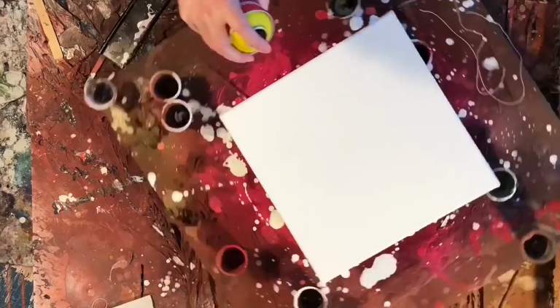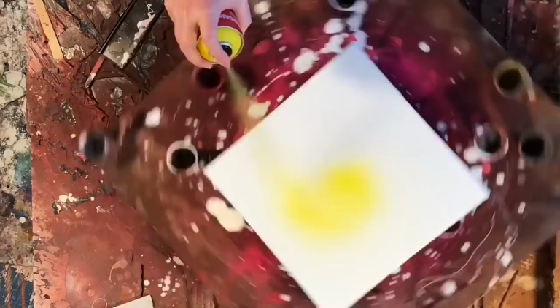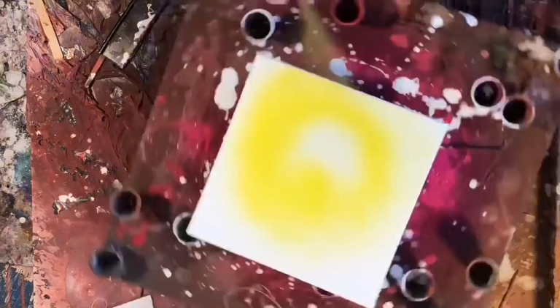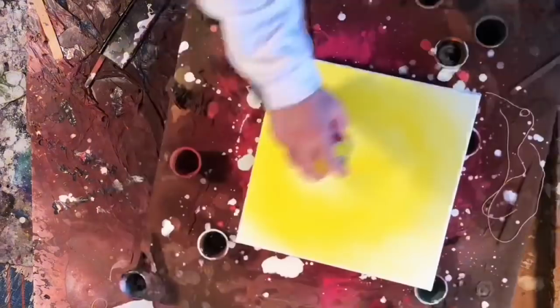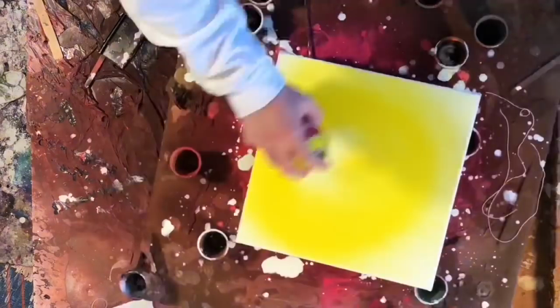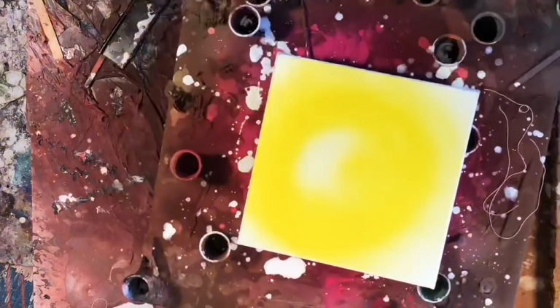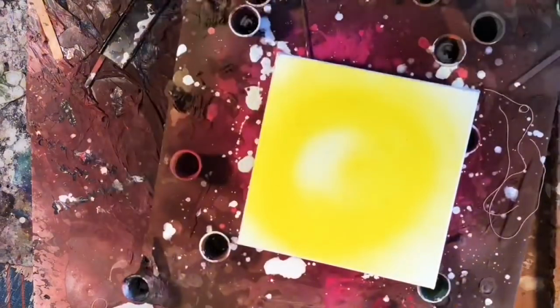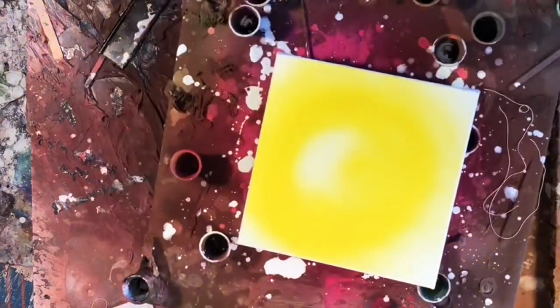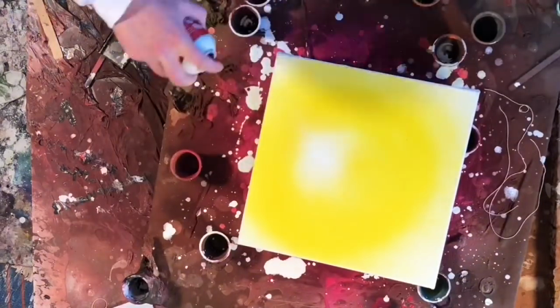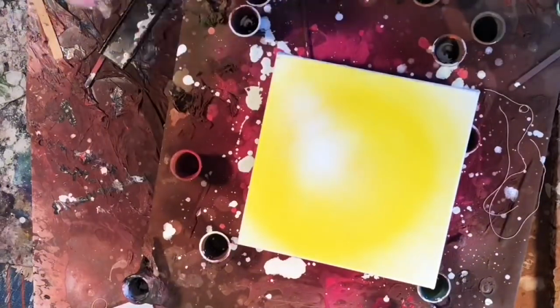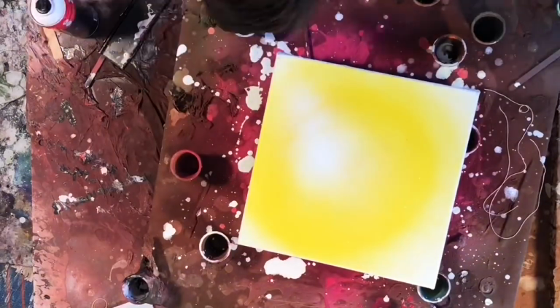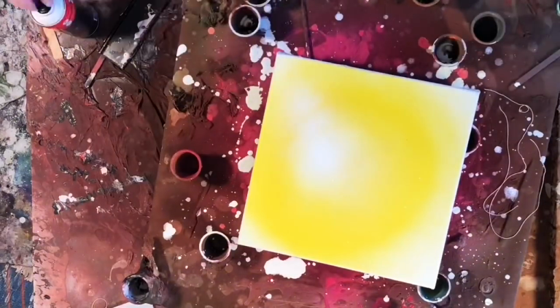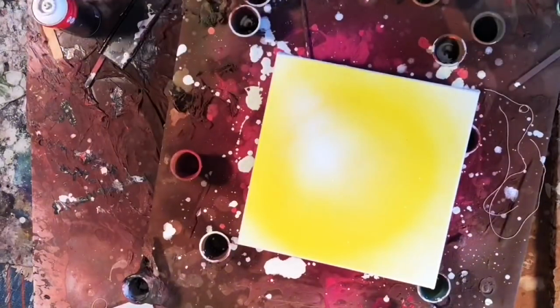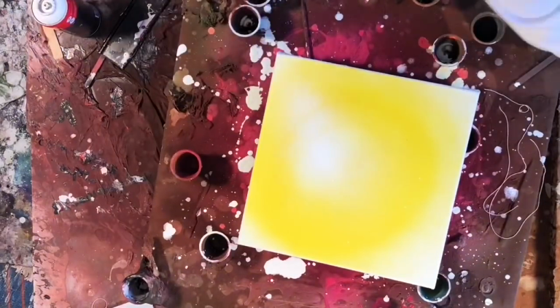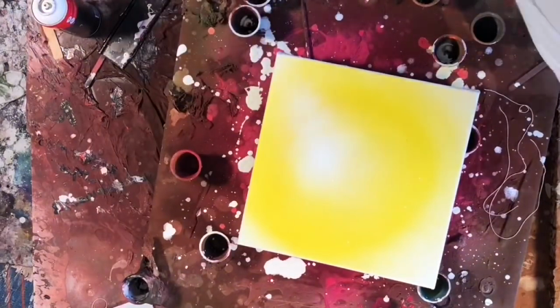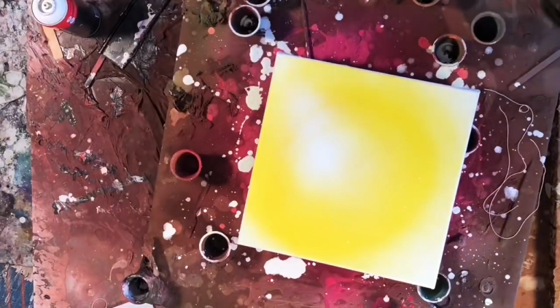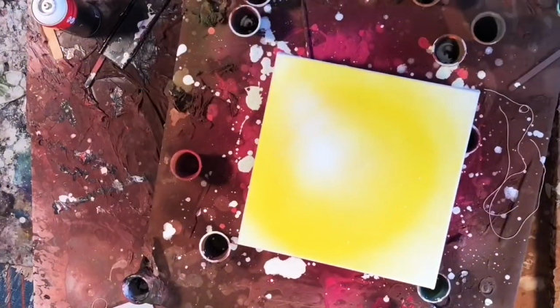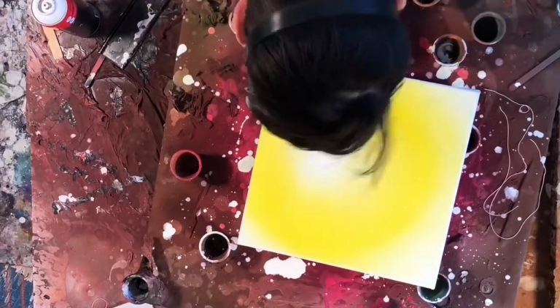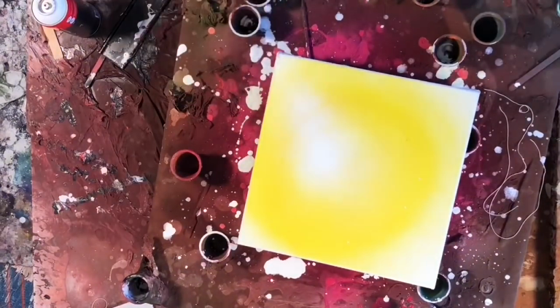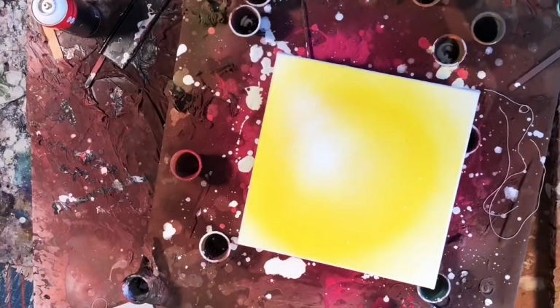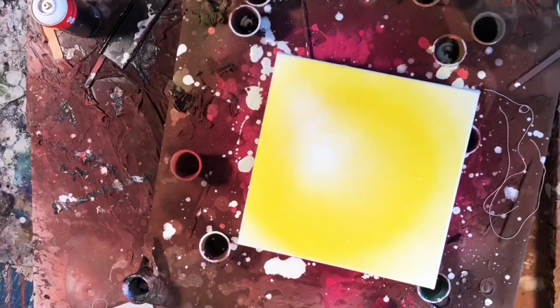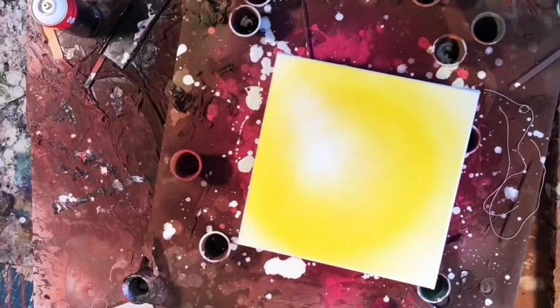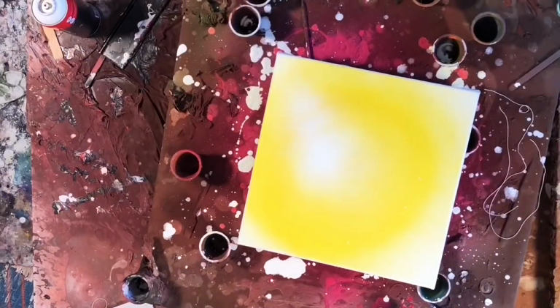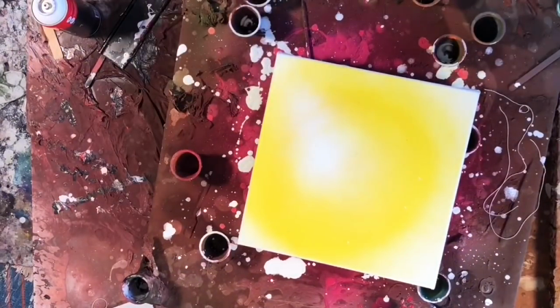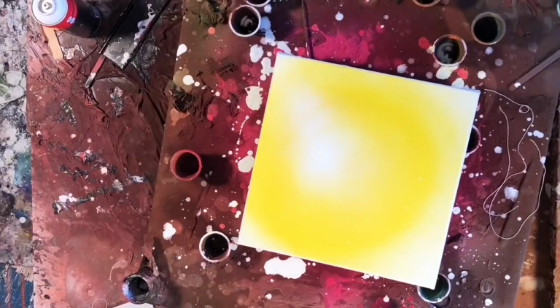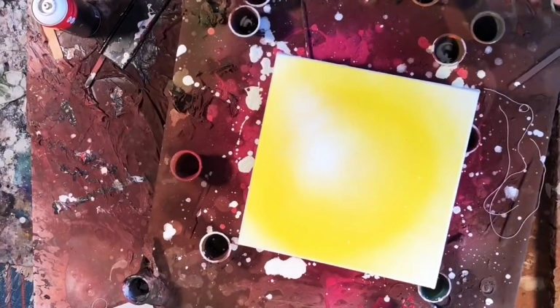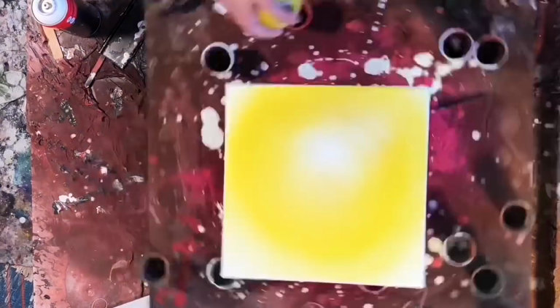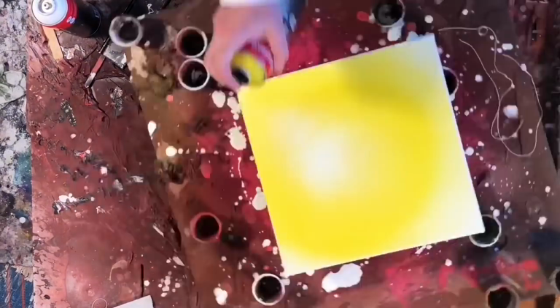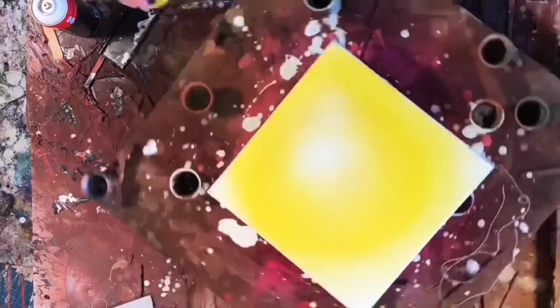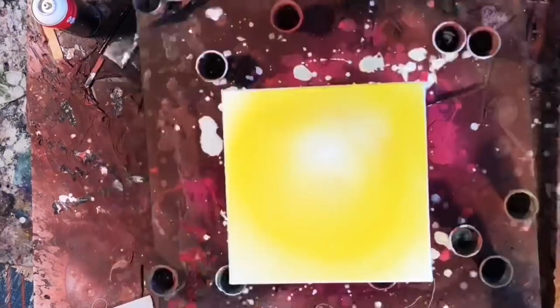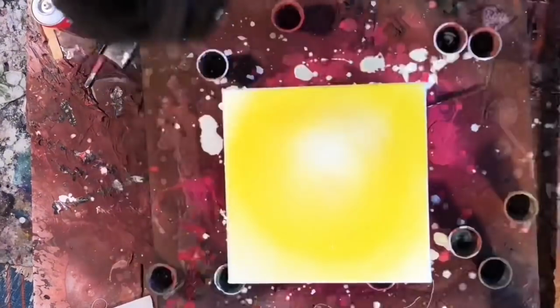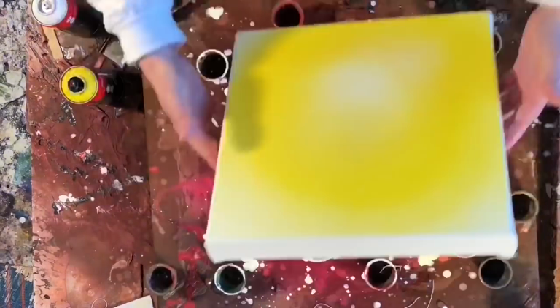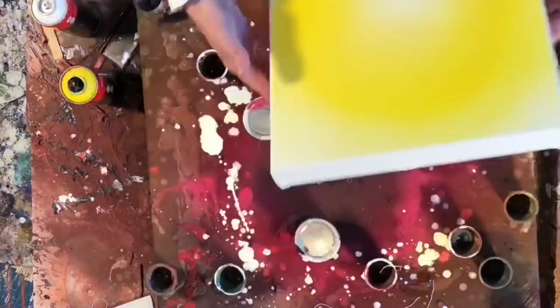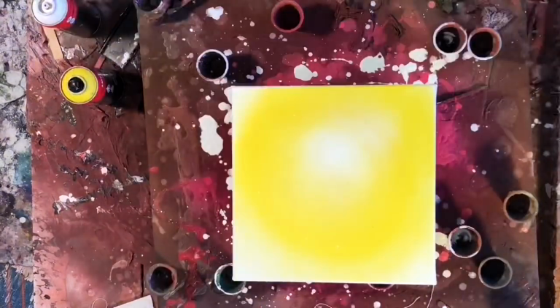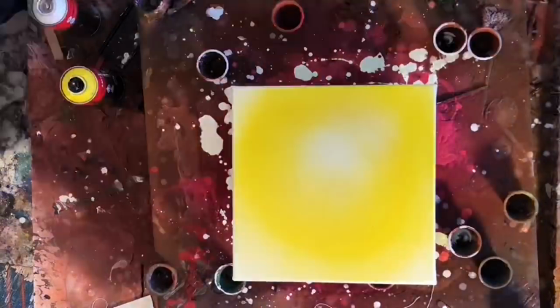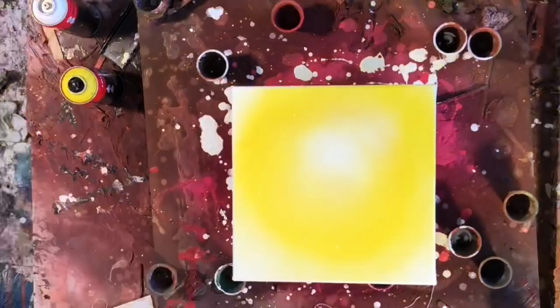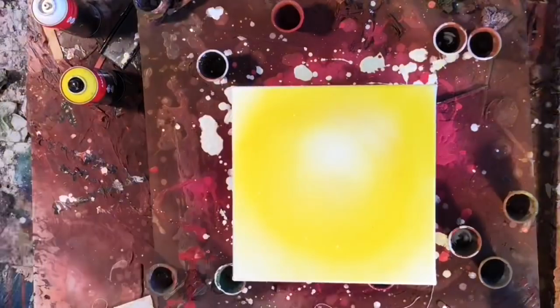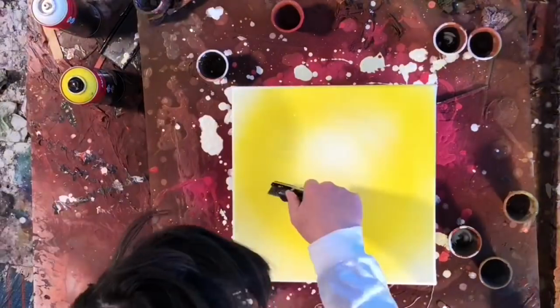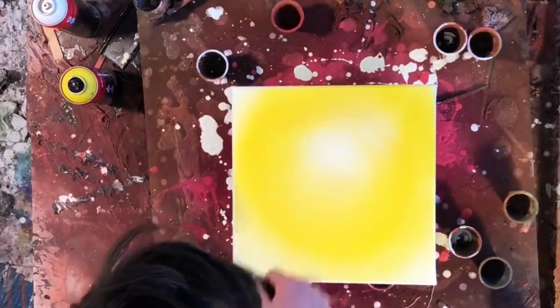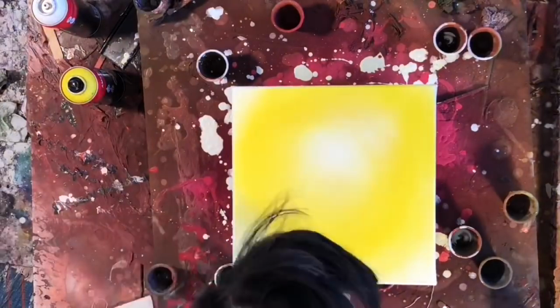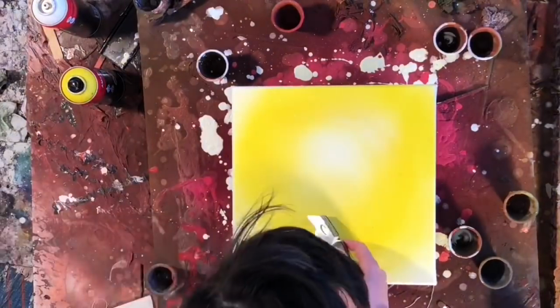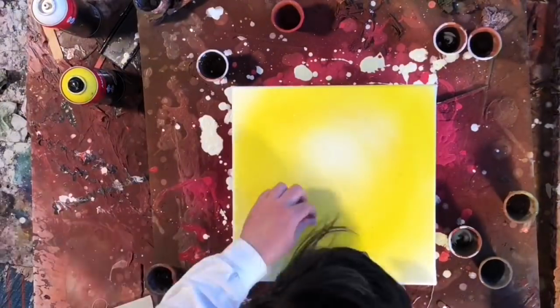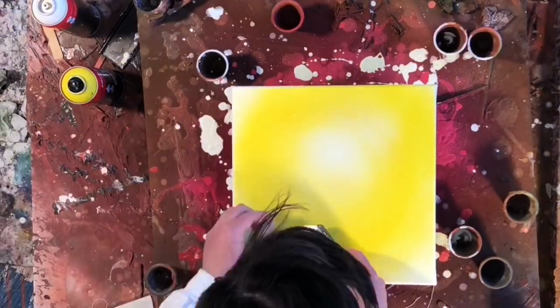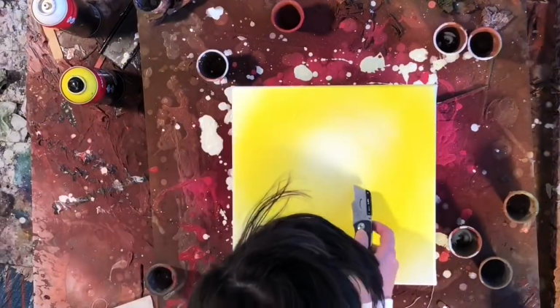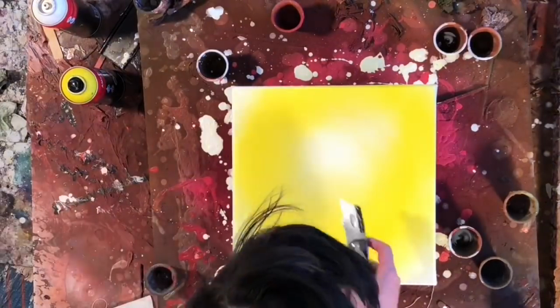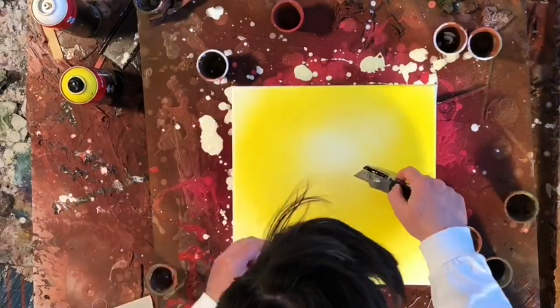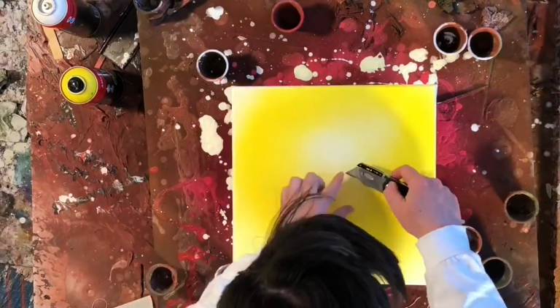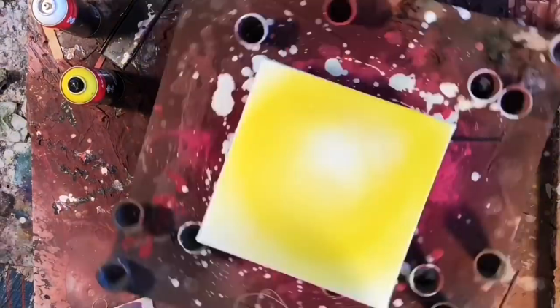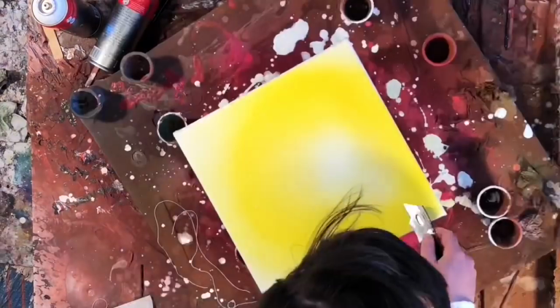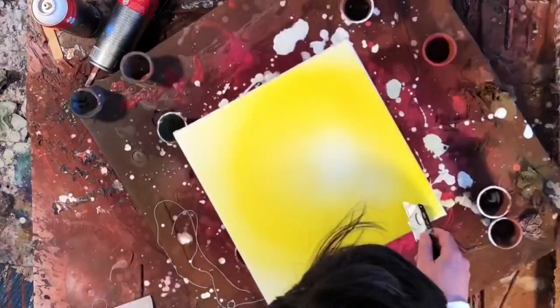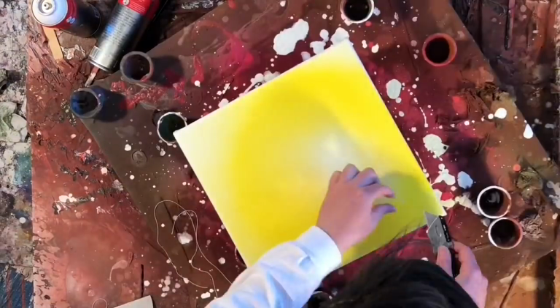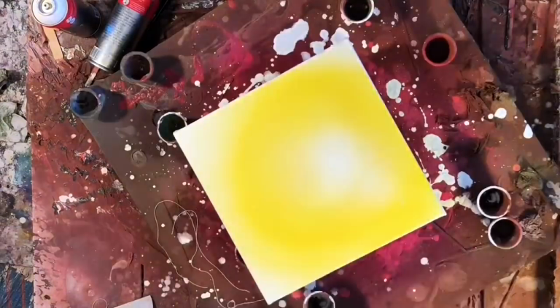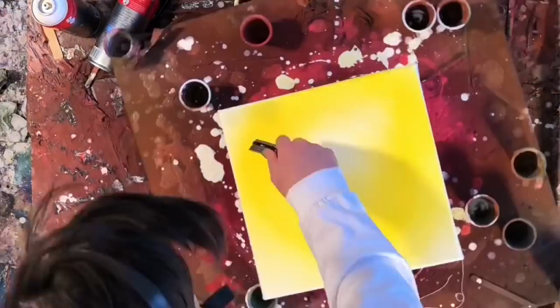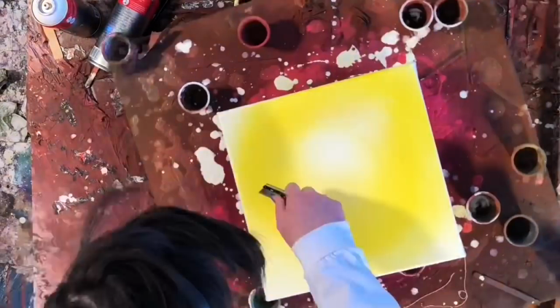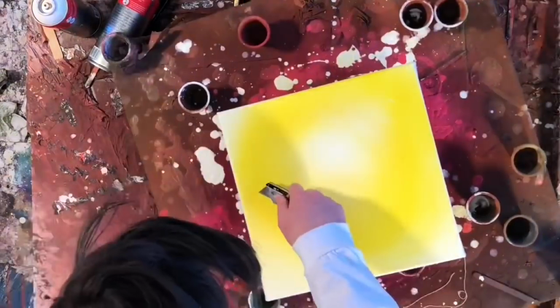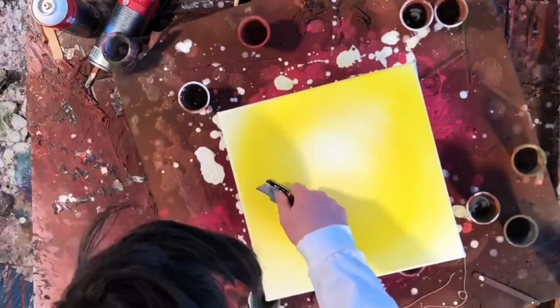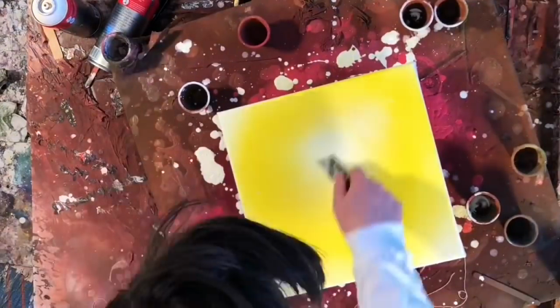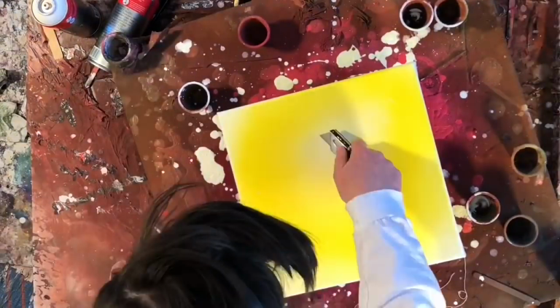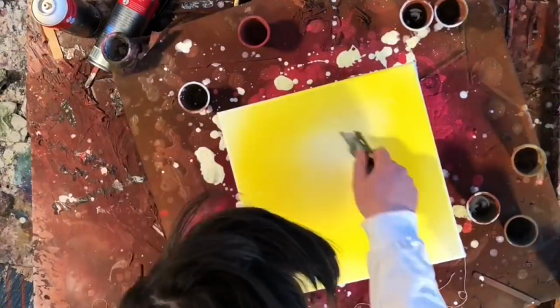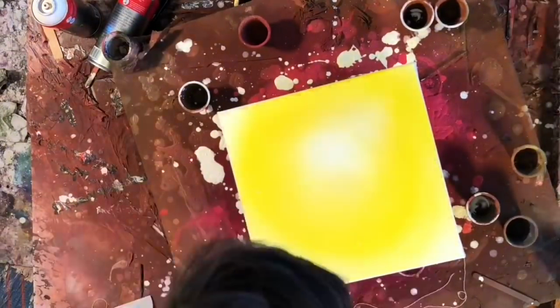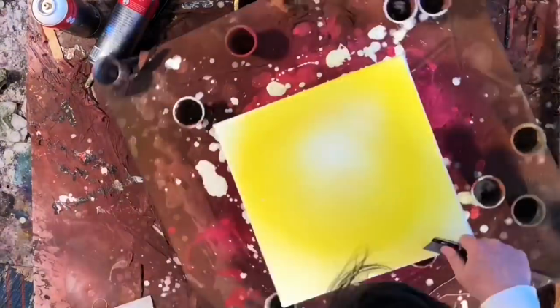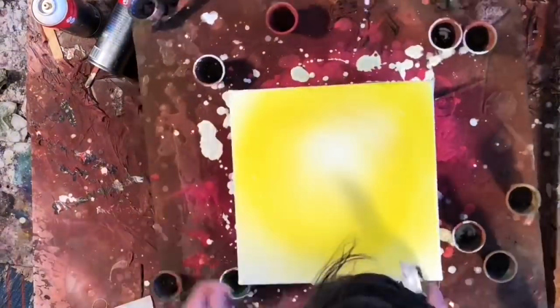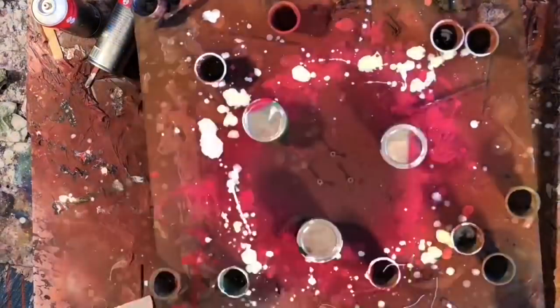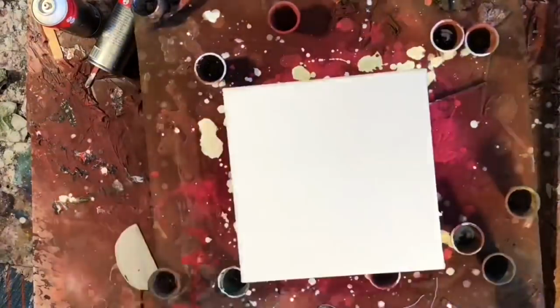Hey everyone, welcome to another paint porn video. In this video, I'm doing kind of like a mass production of 12x12 paintings.